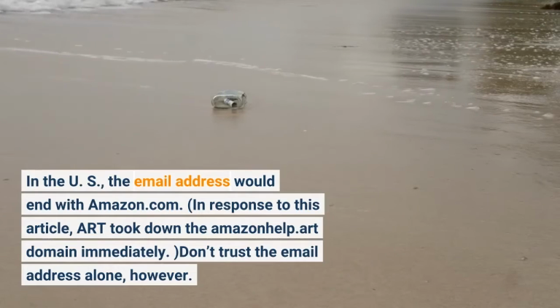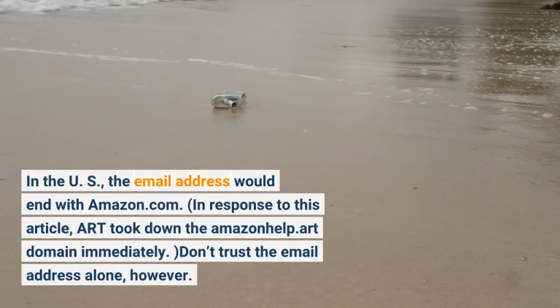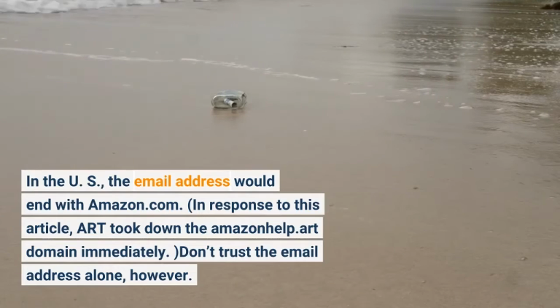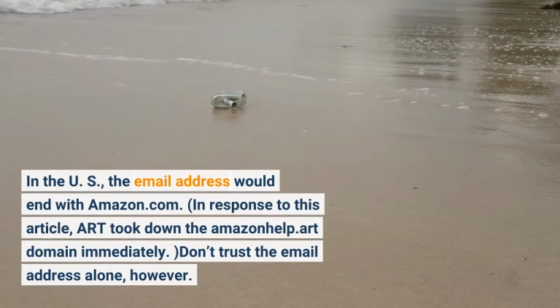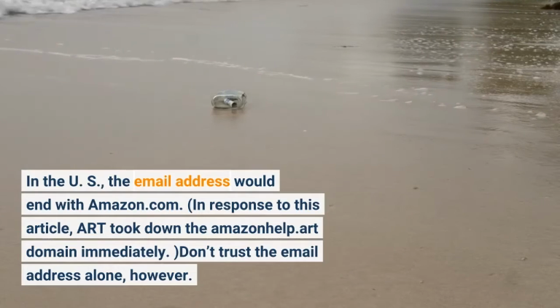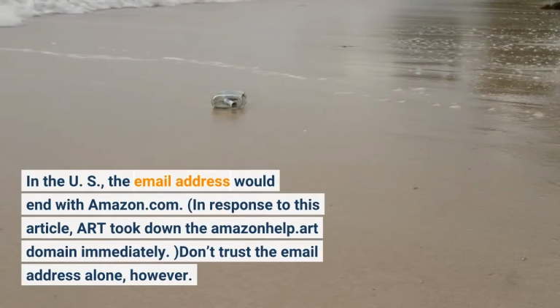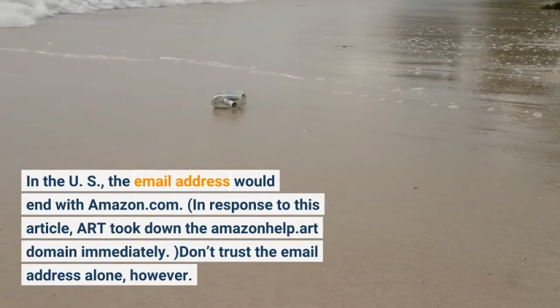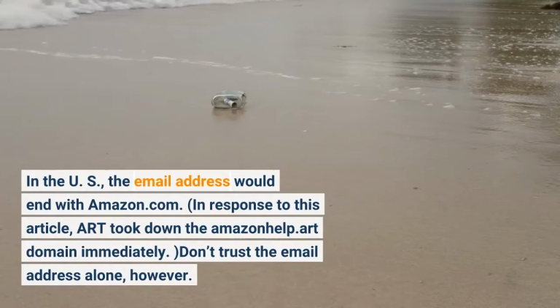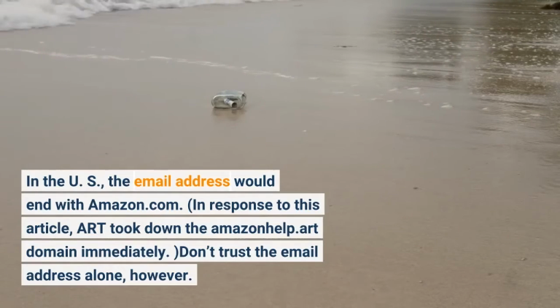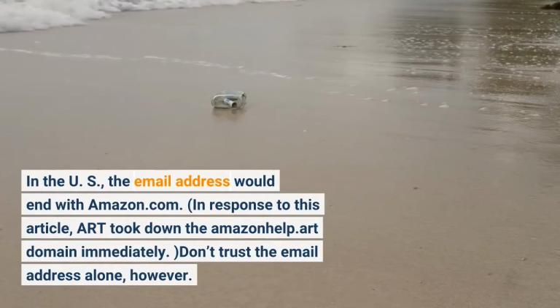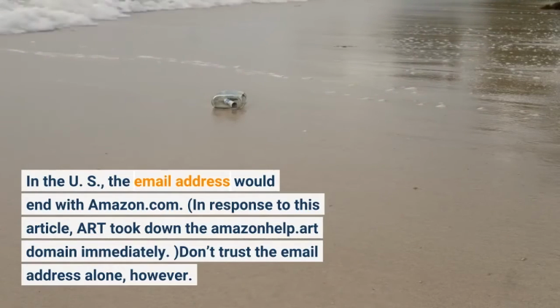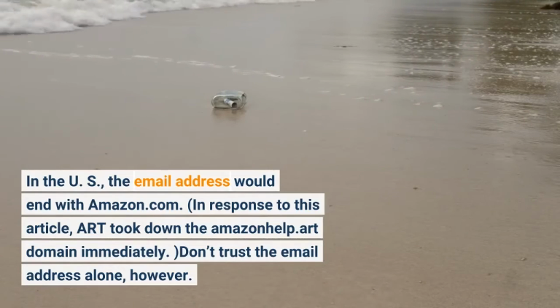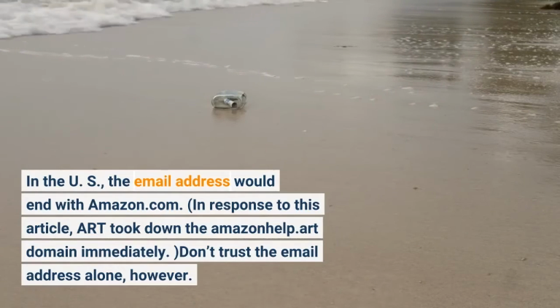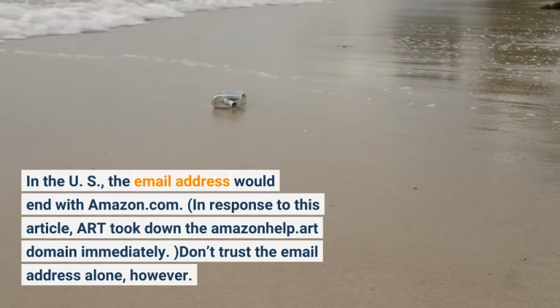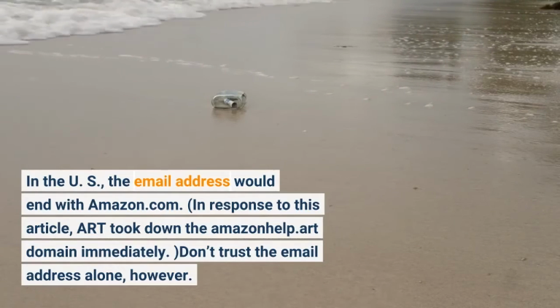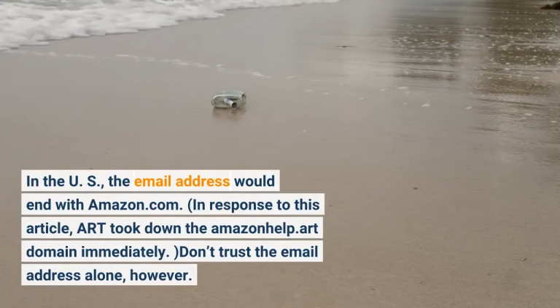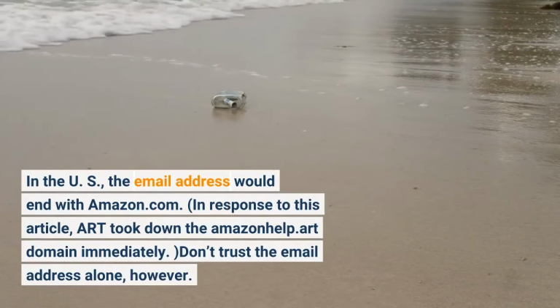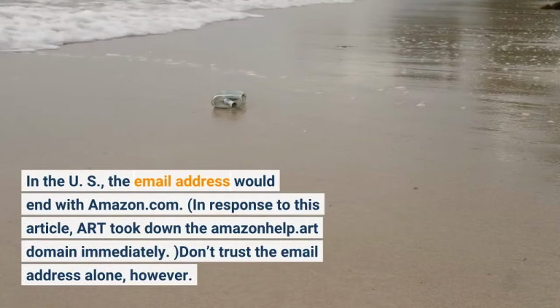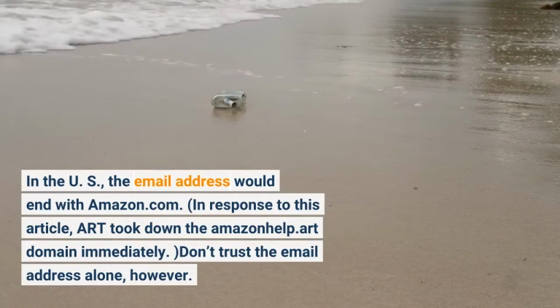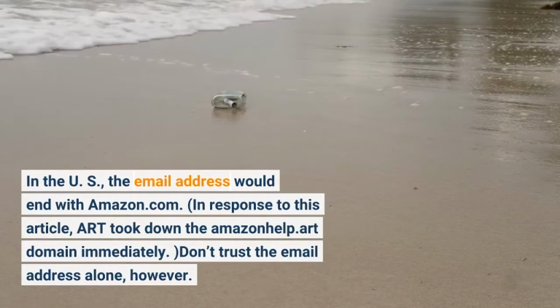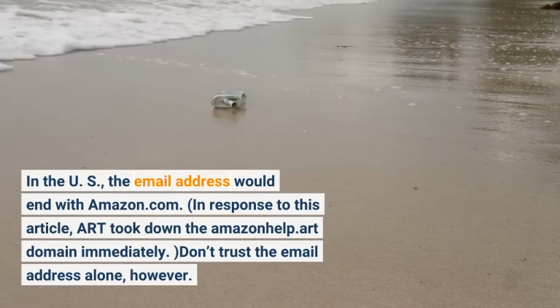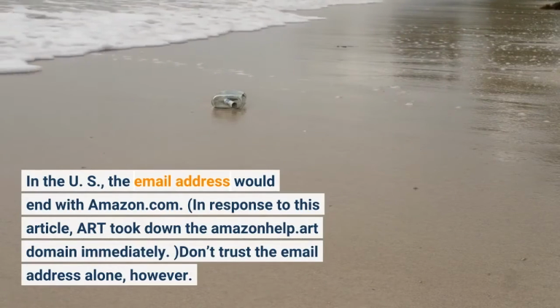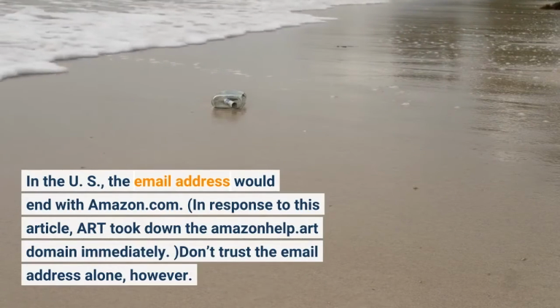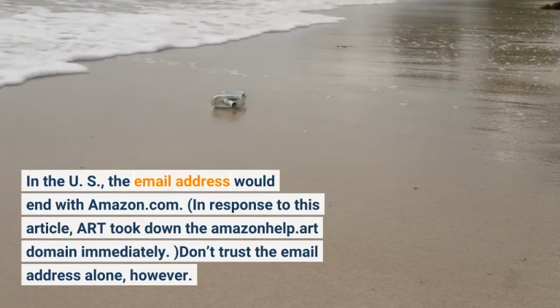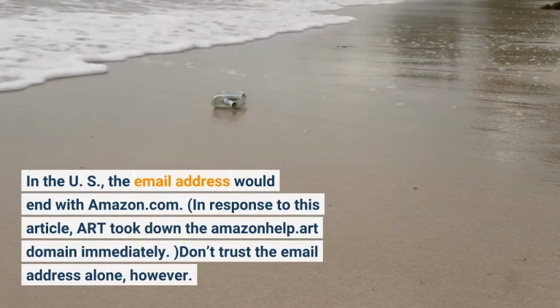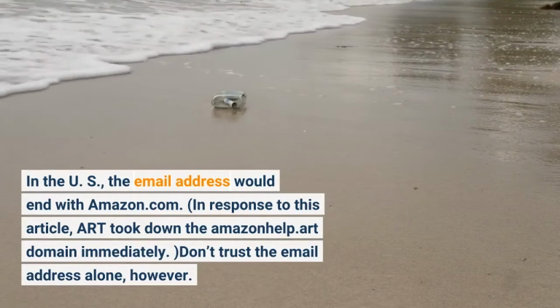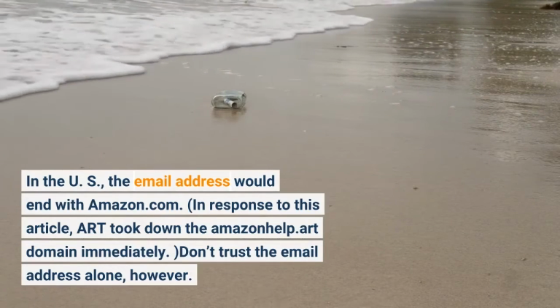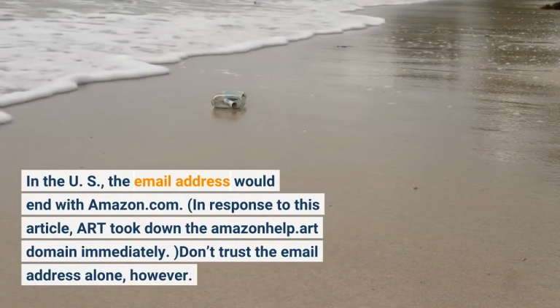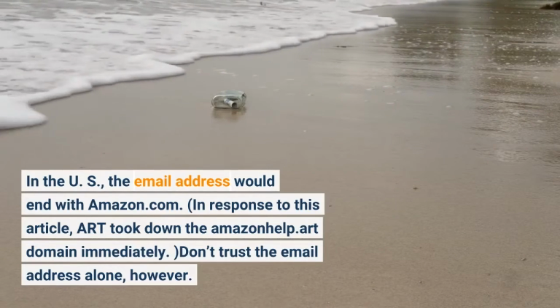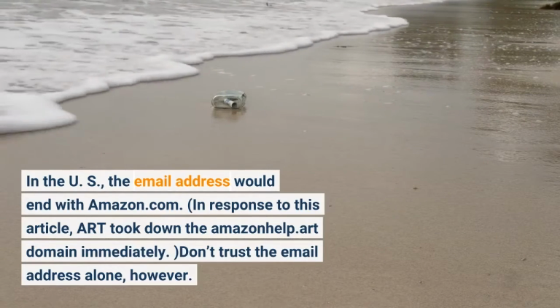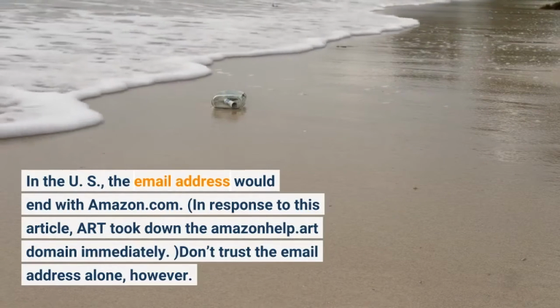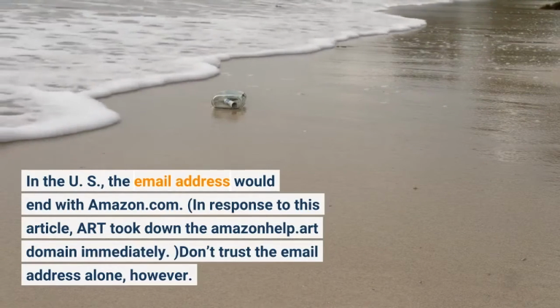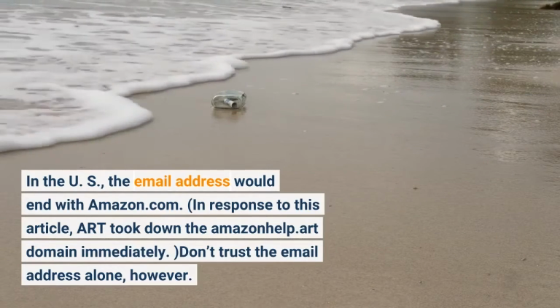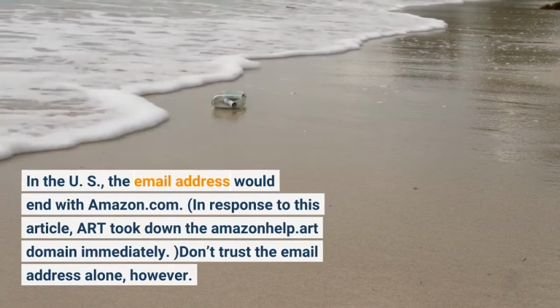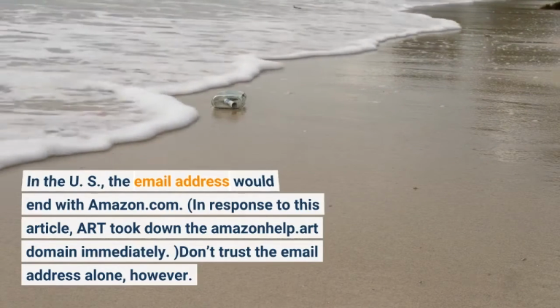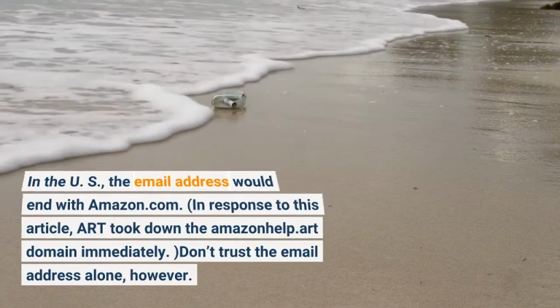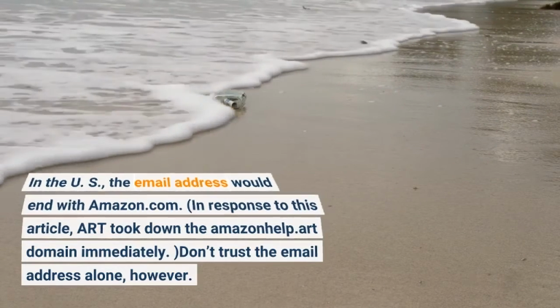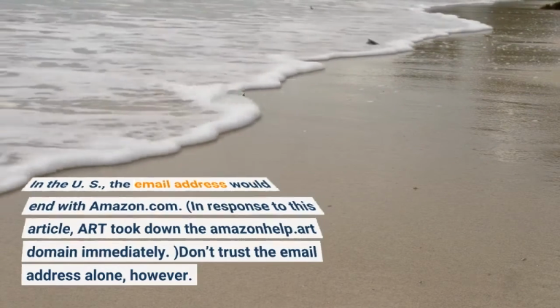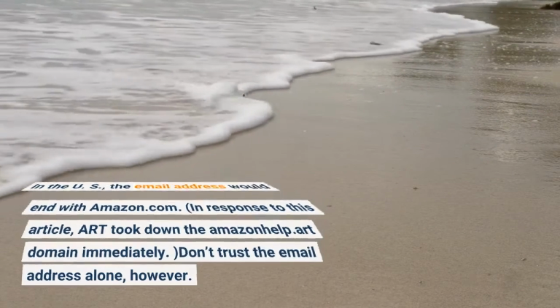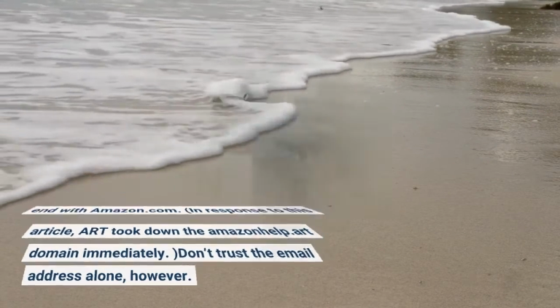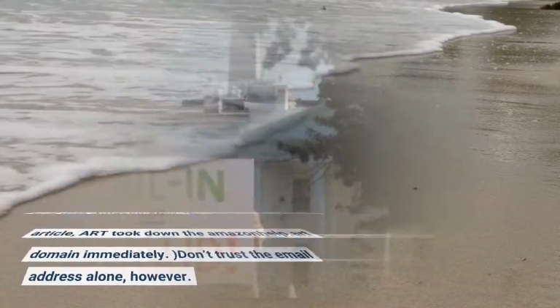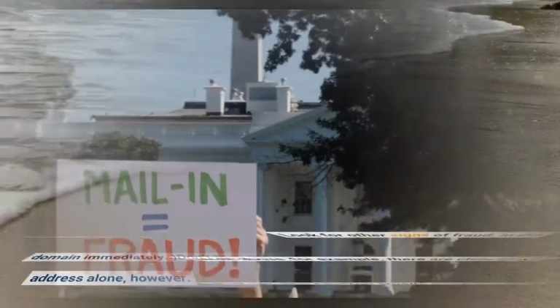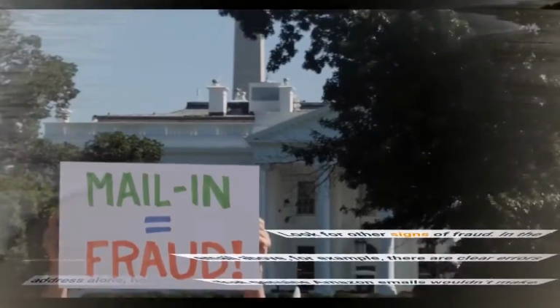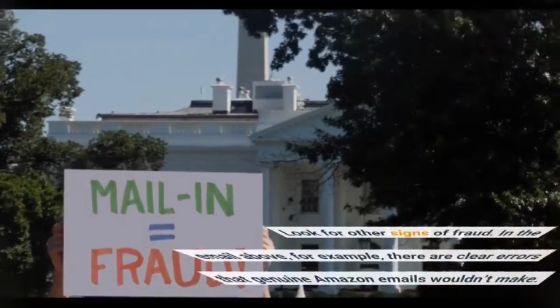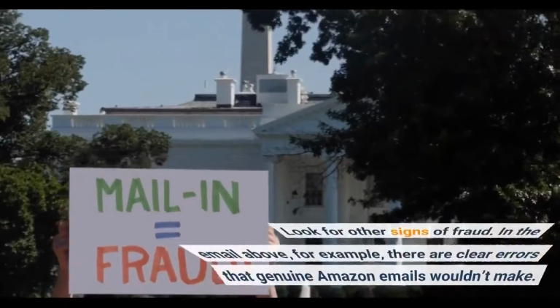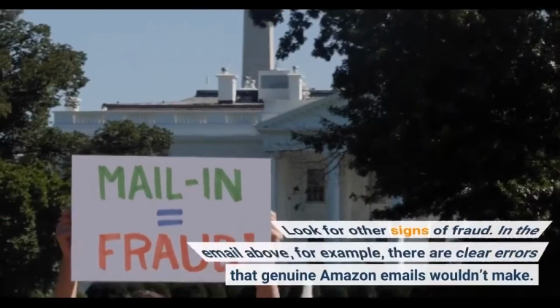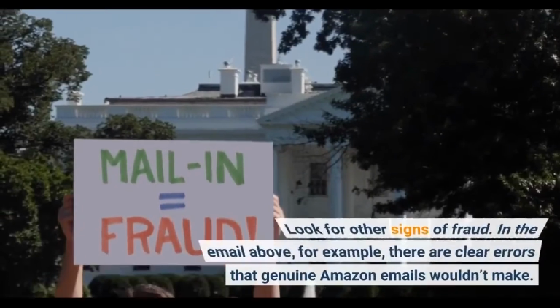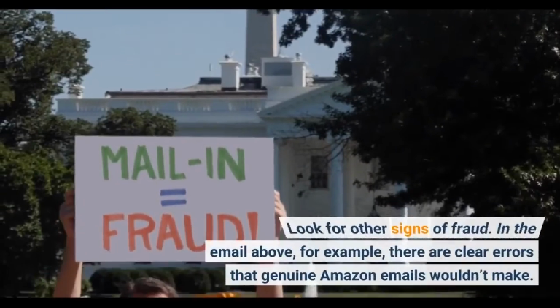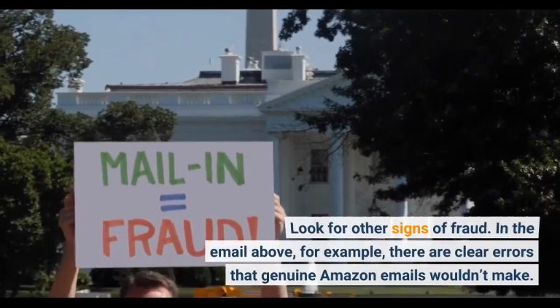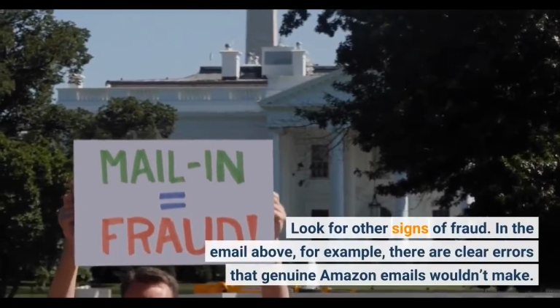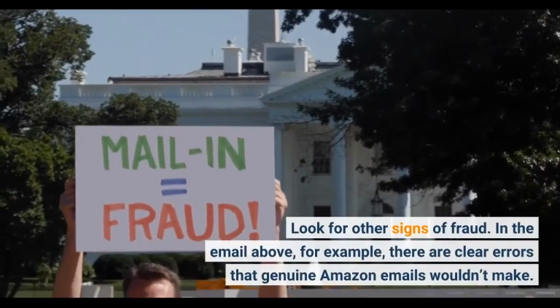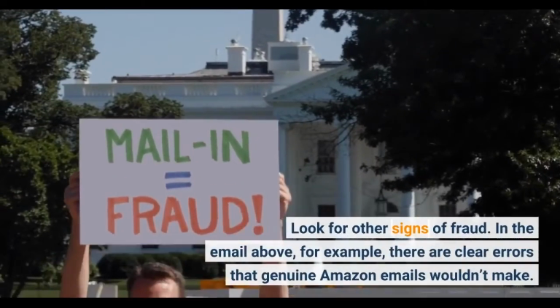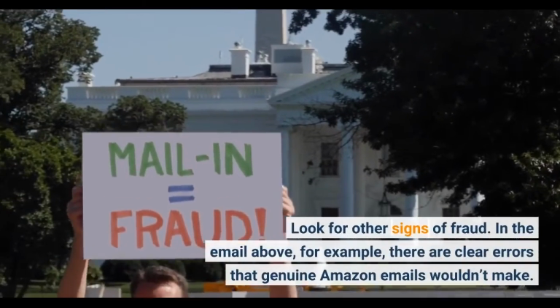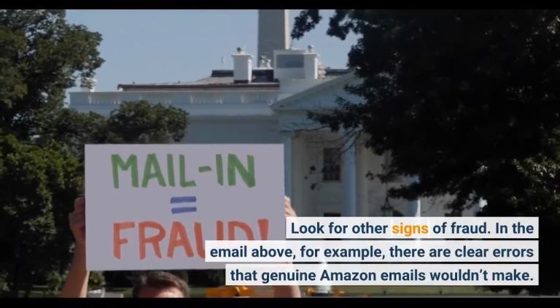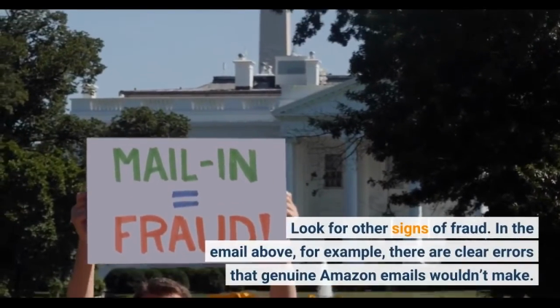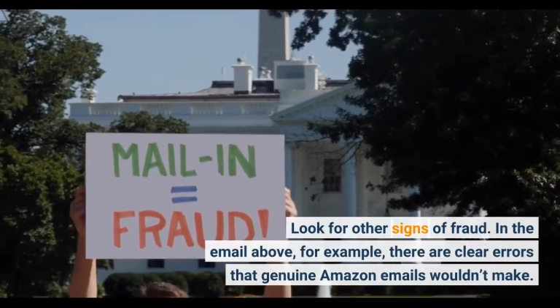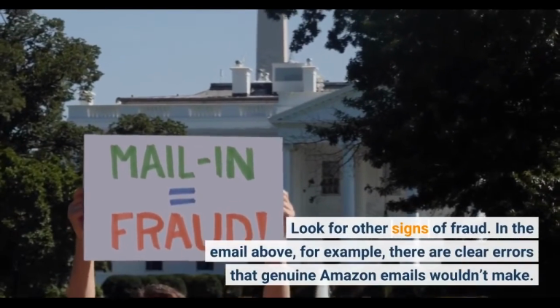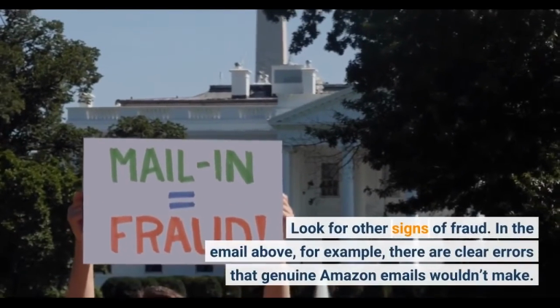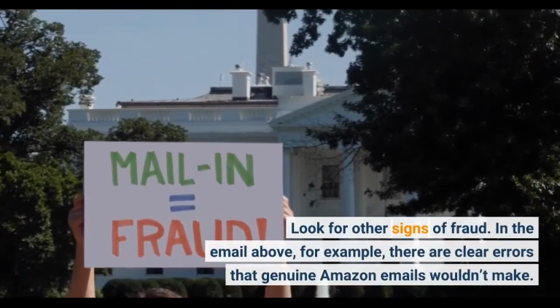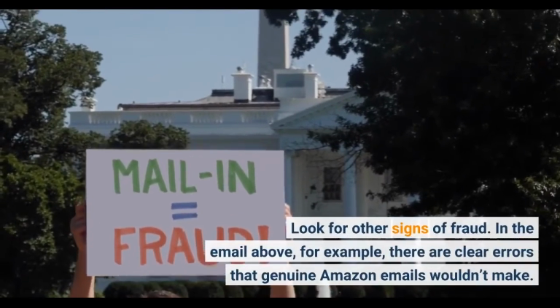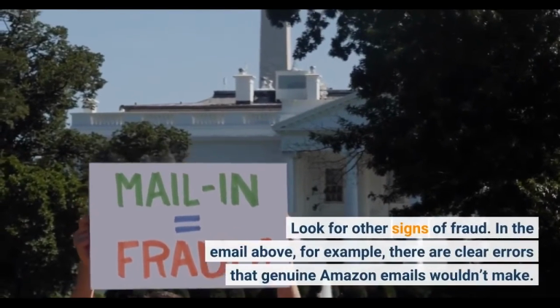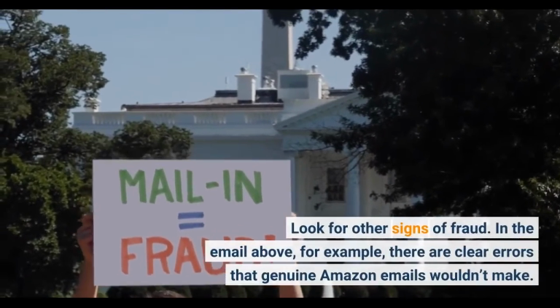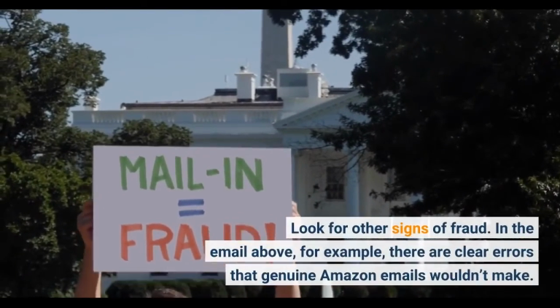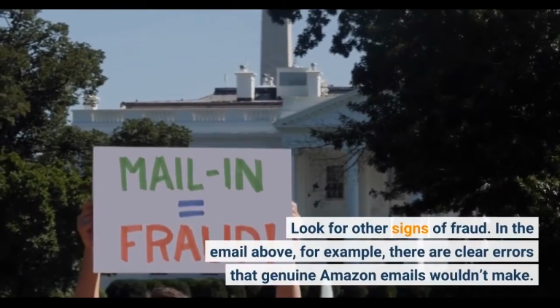Don't trust the email address alone, however. Look for other signs of fraud.